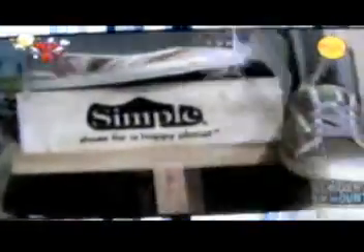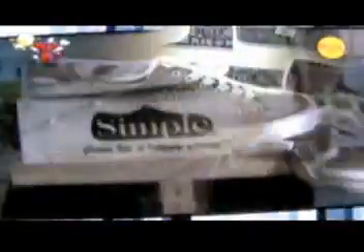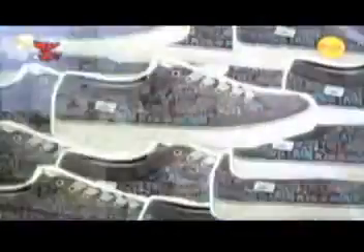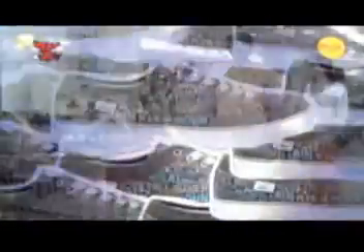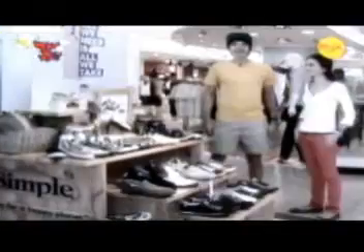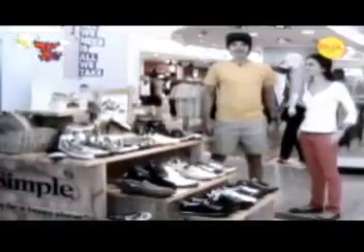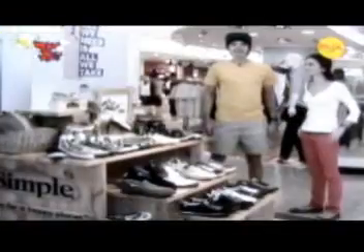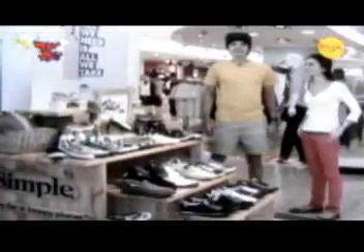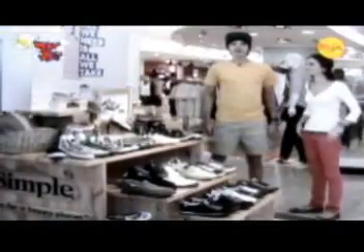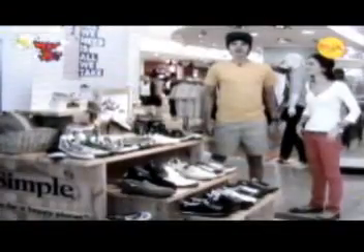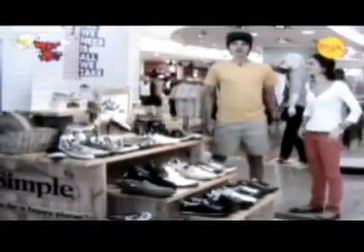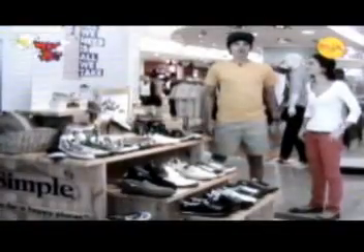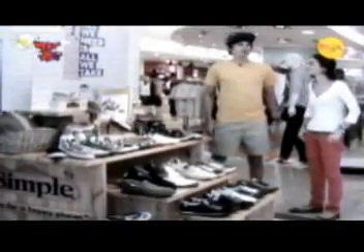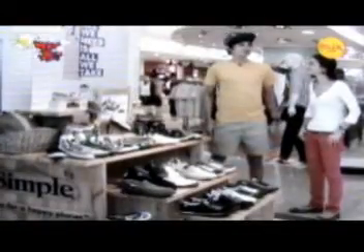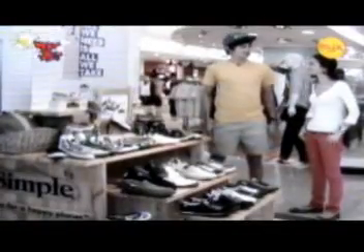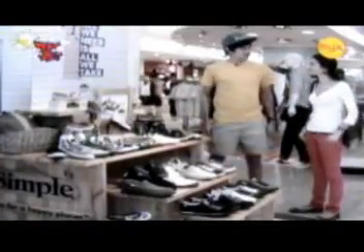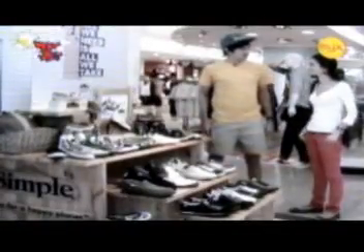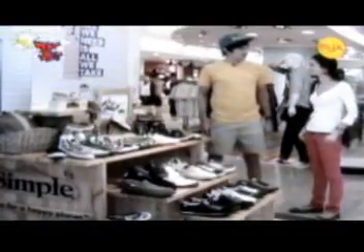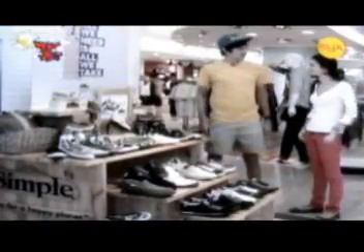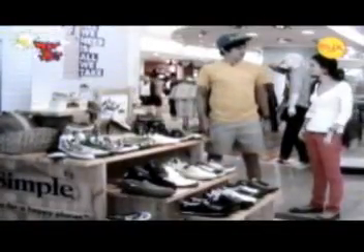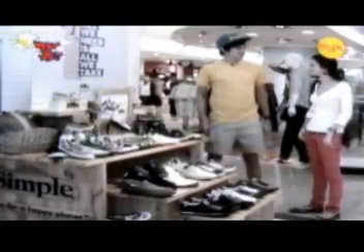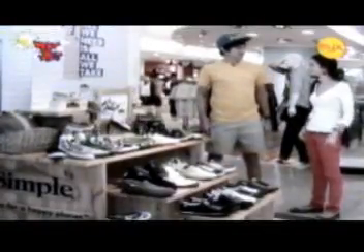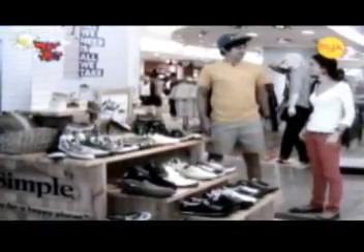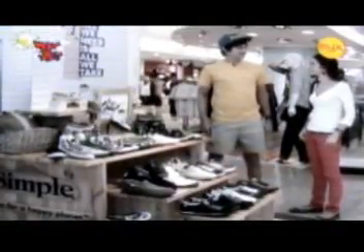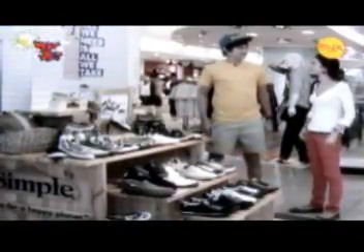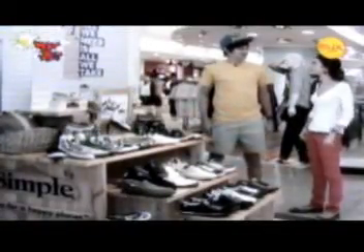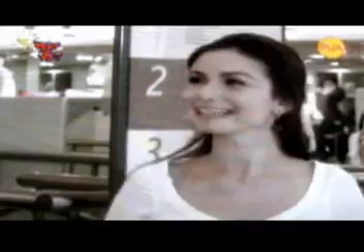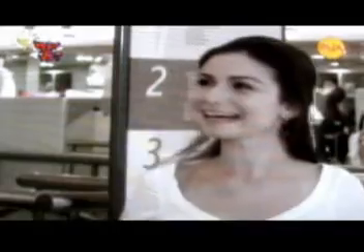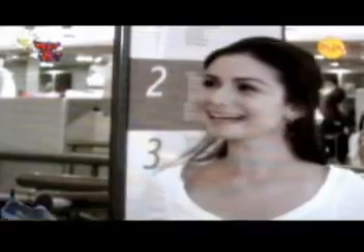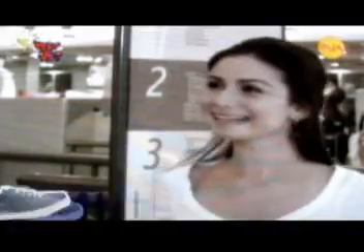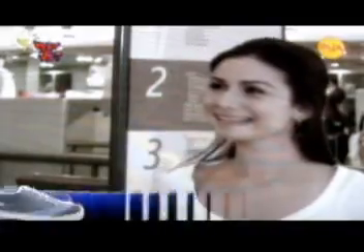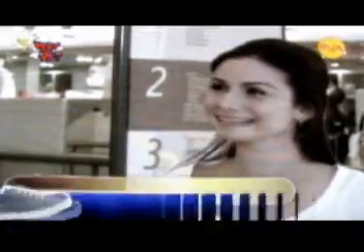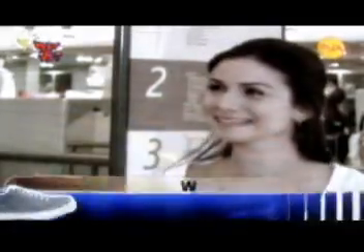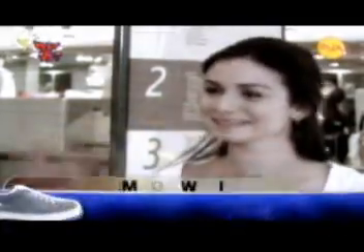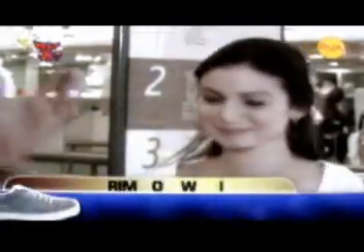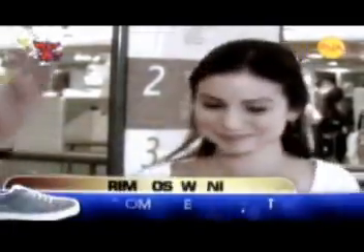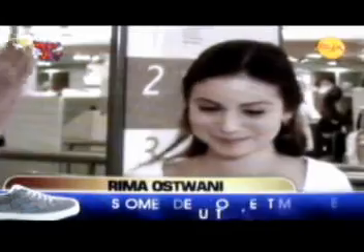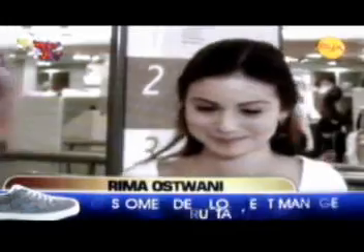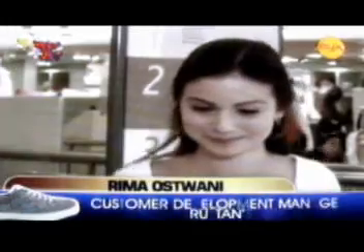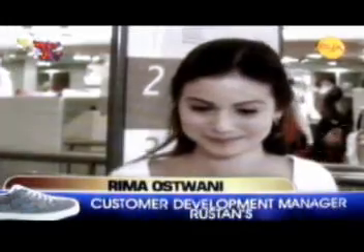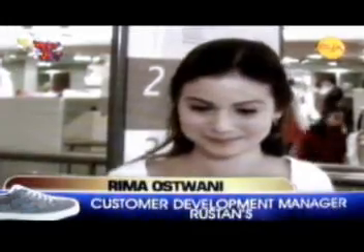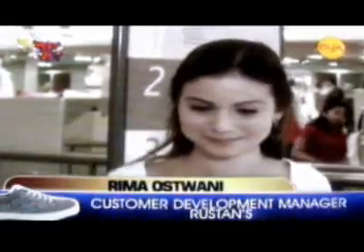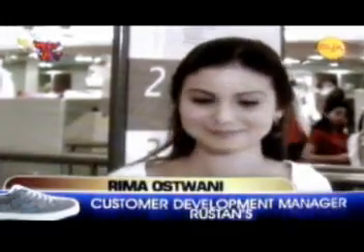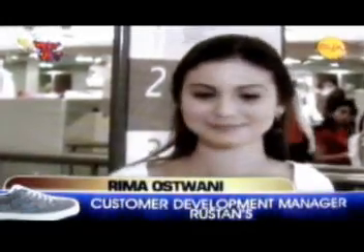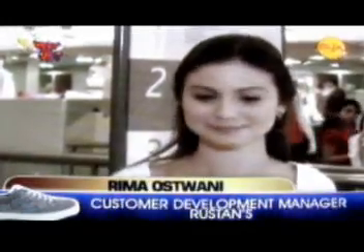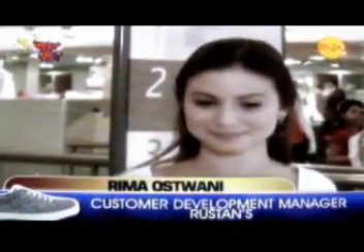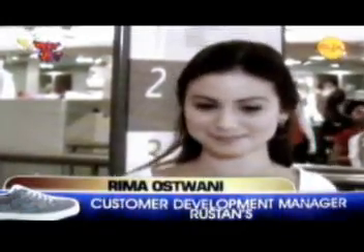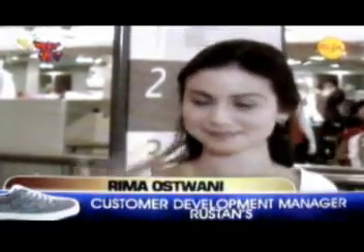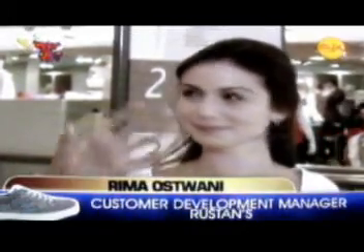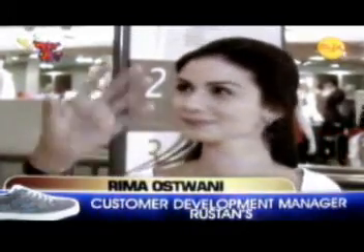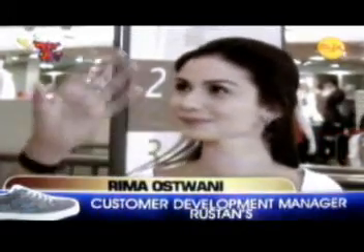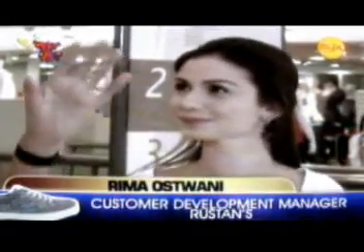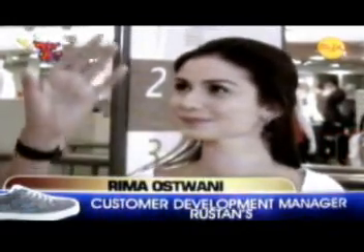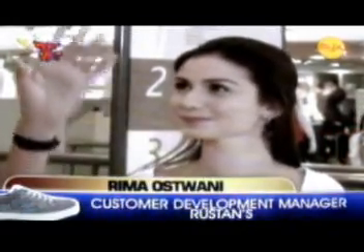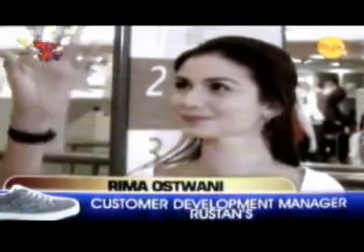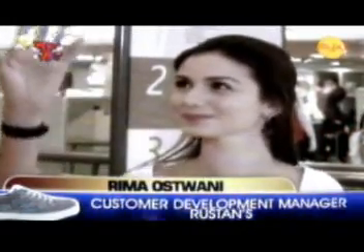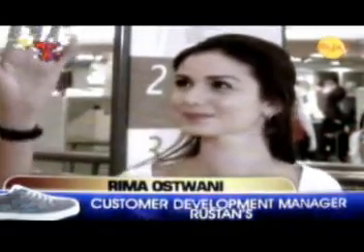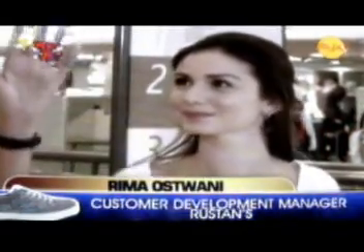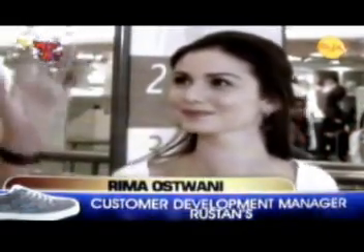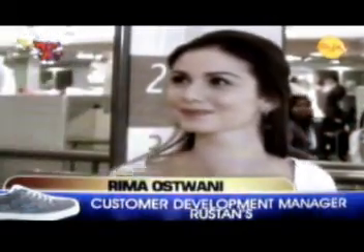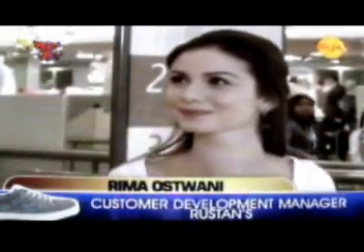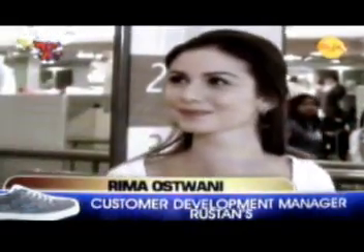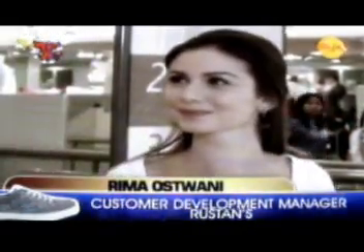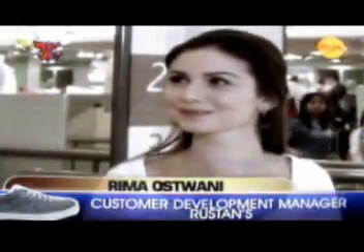Hey guys, I'm here with Rima from her stance. Thank you for joining us — she's going to talk to us about Simple Shoes.